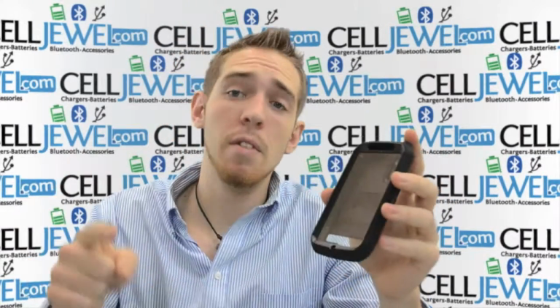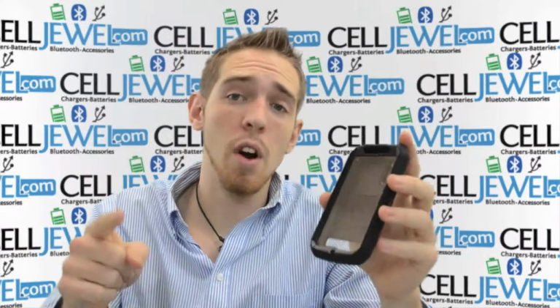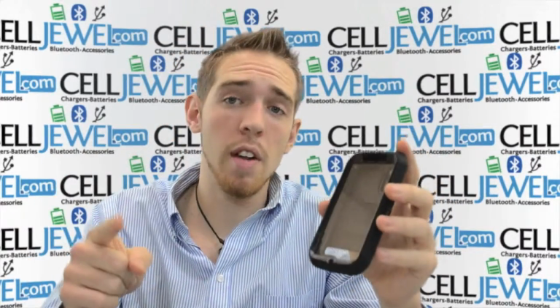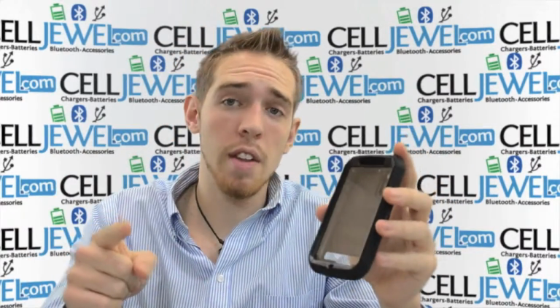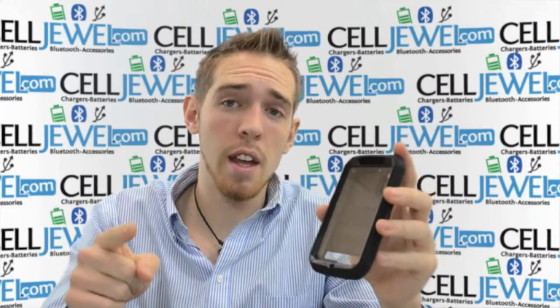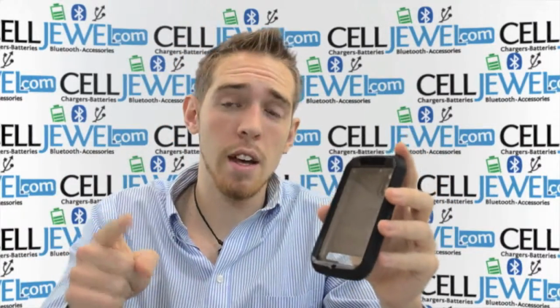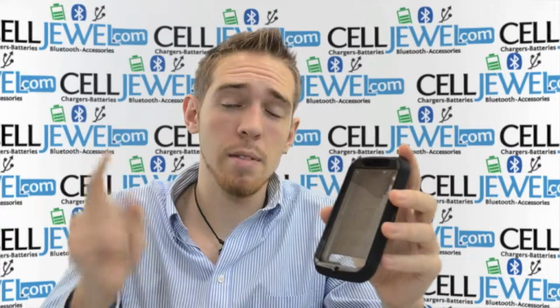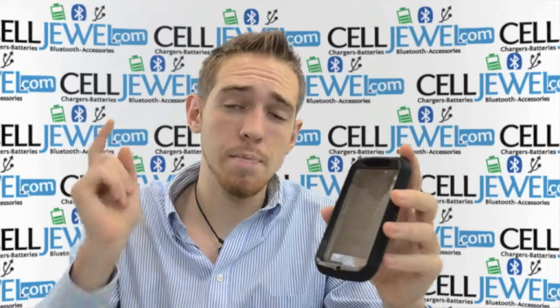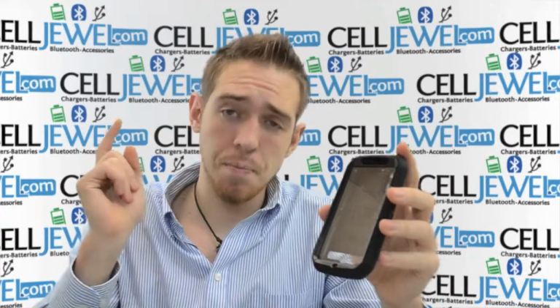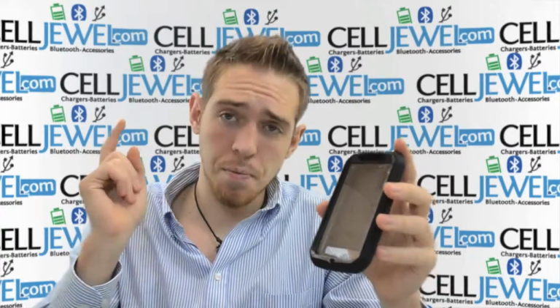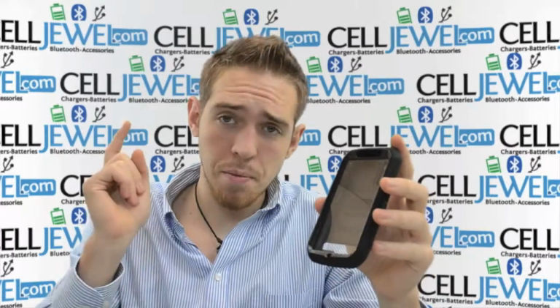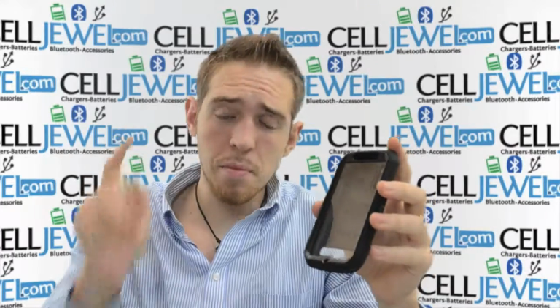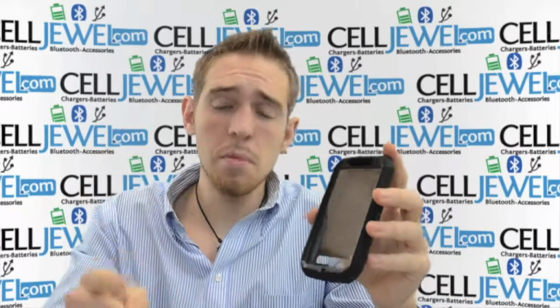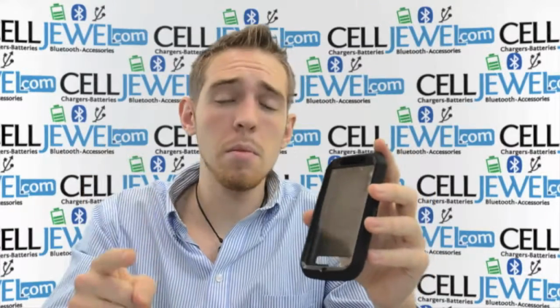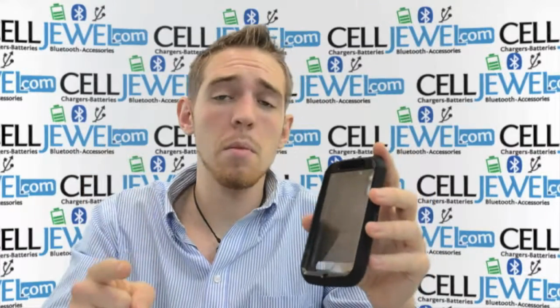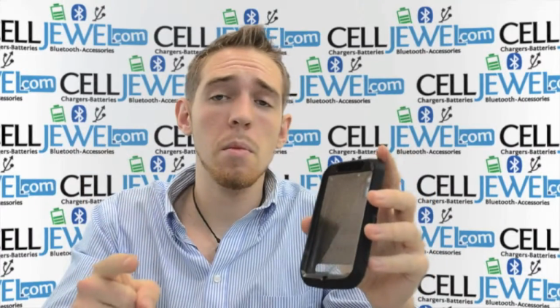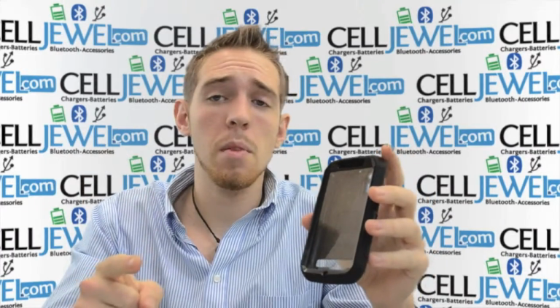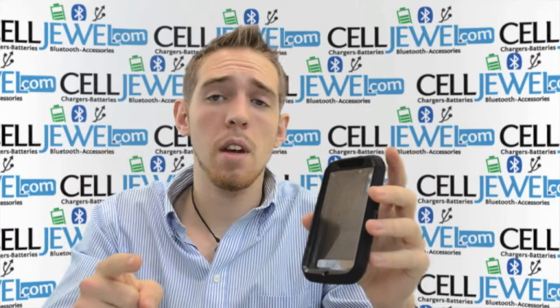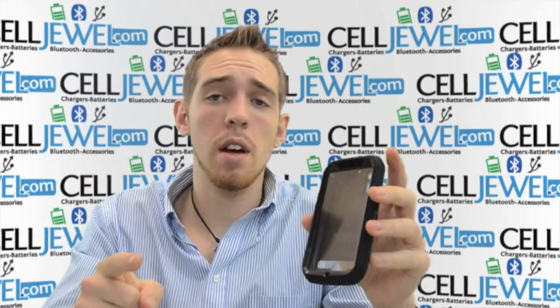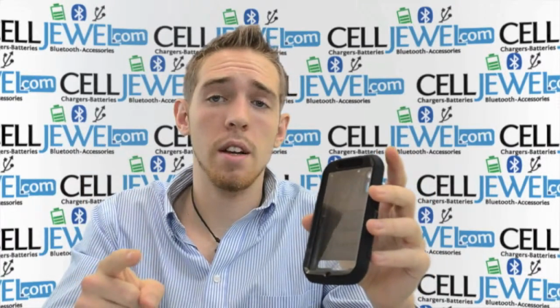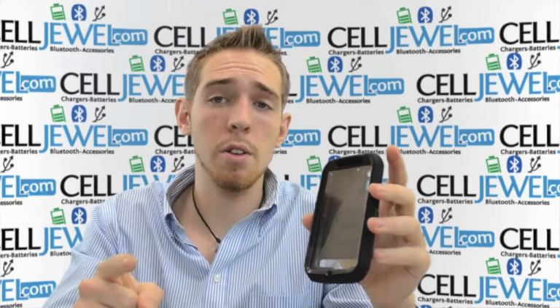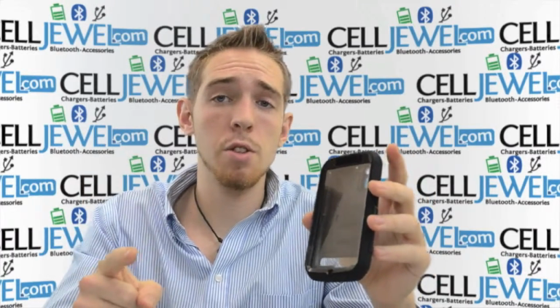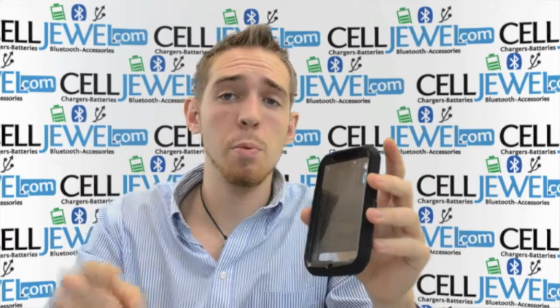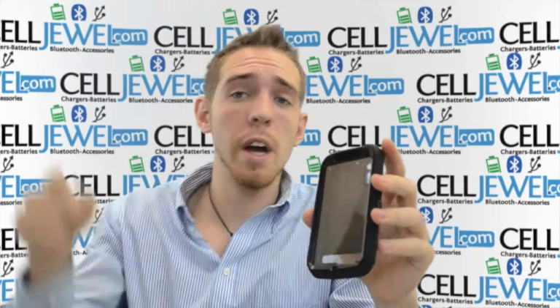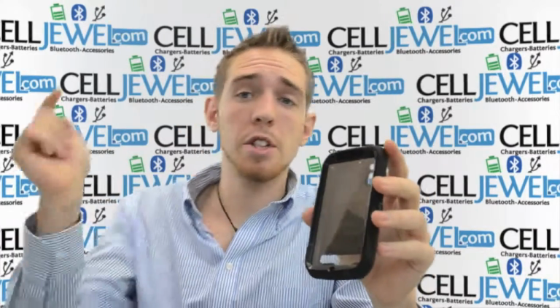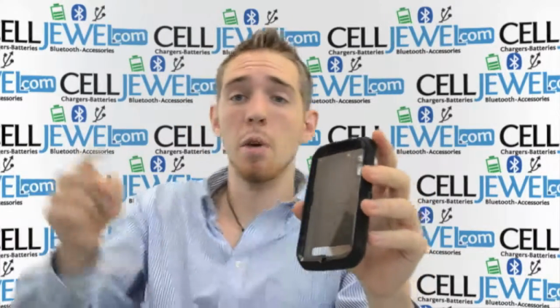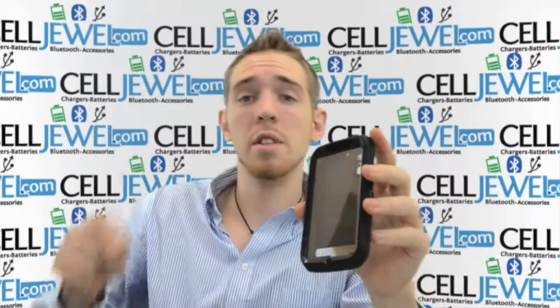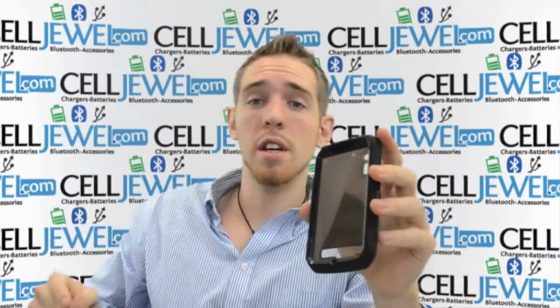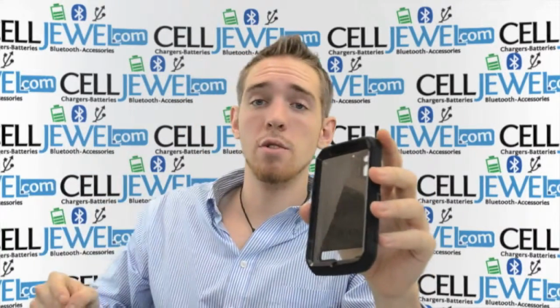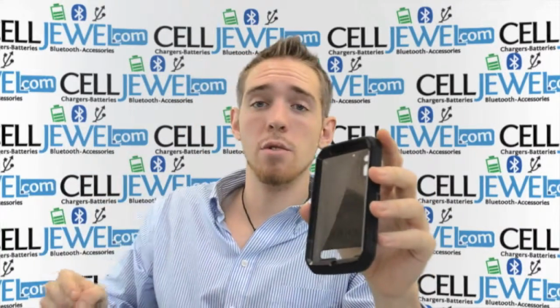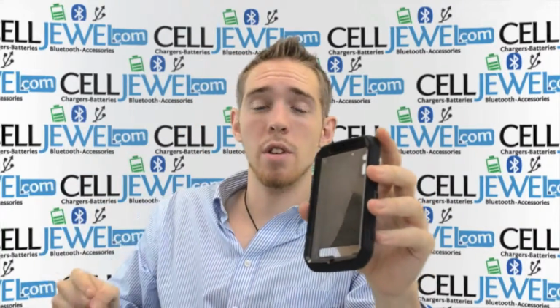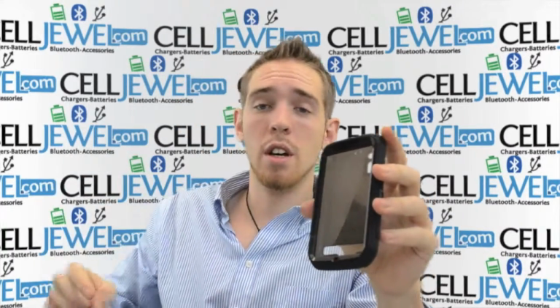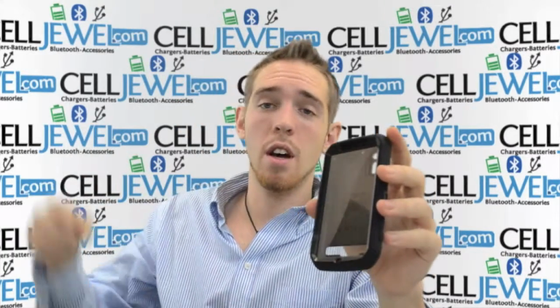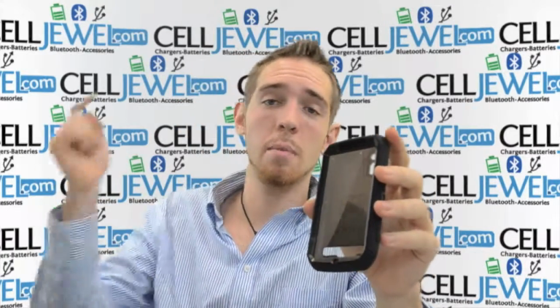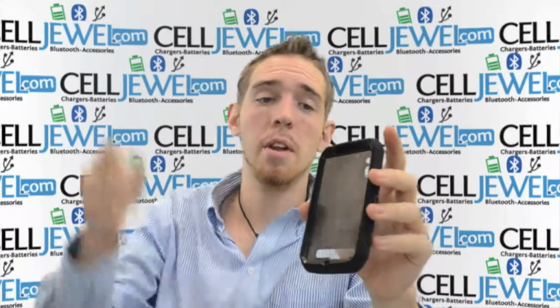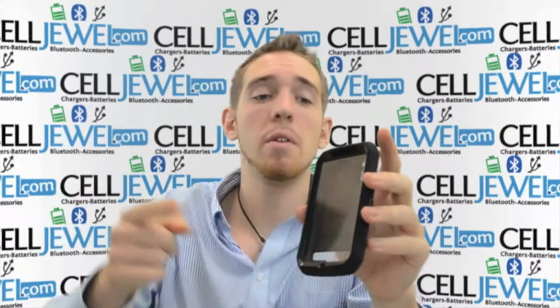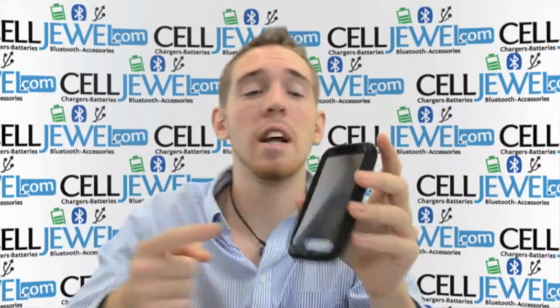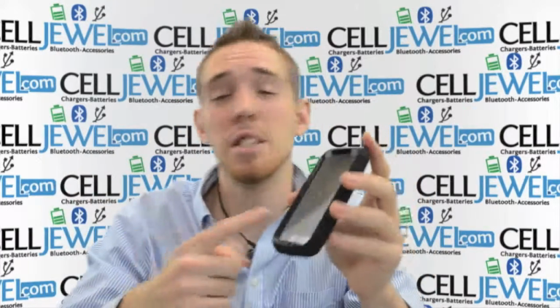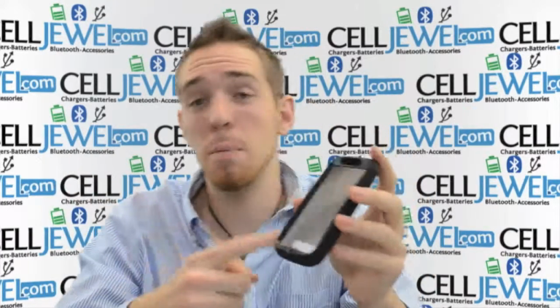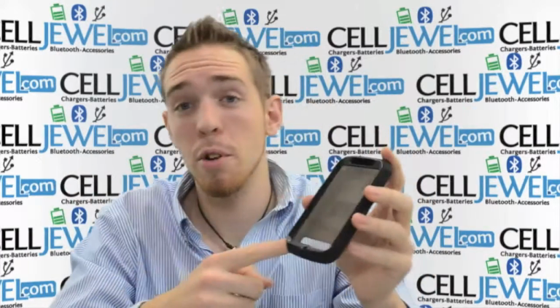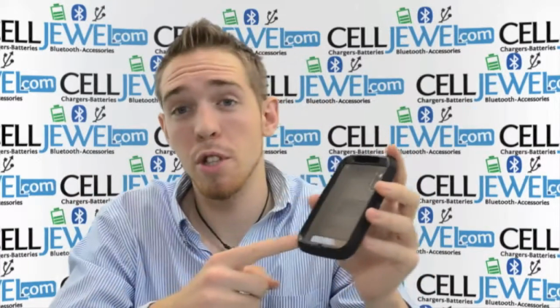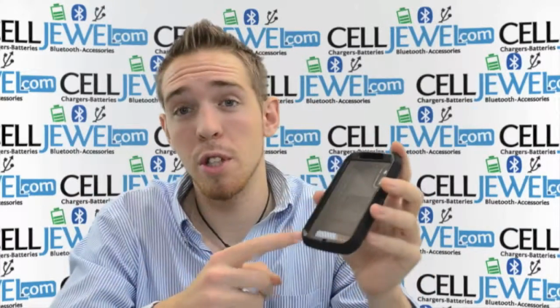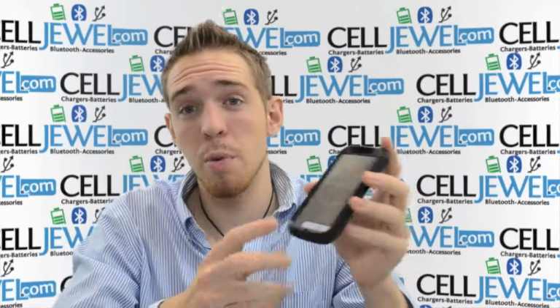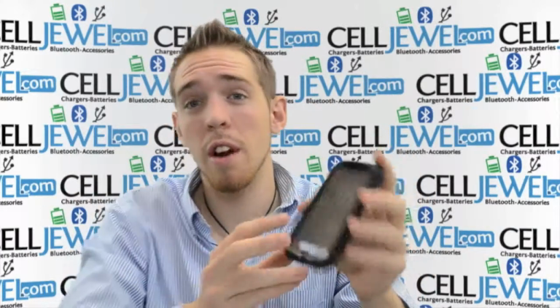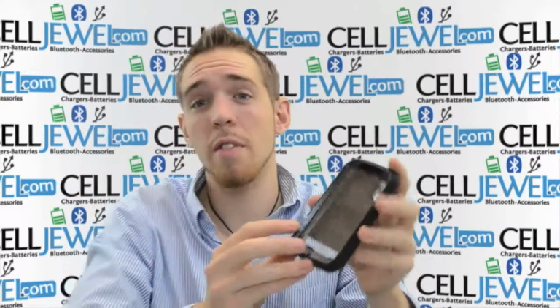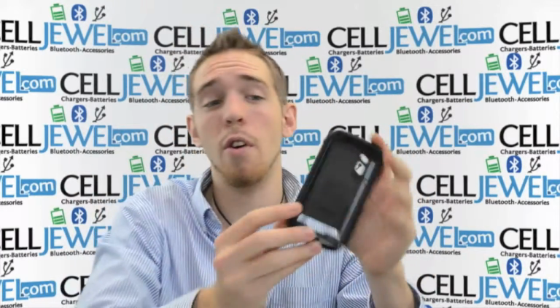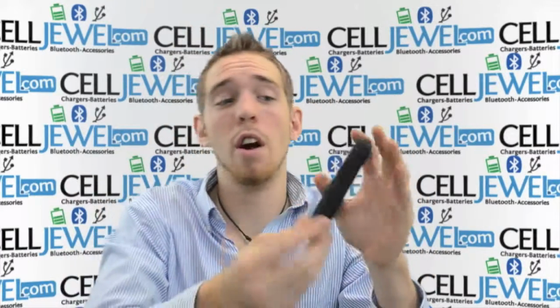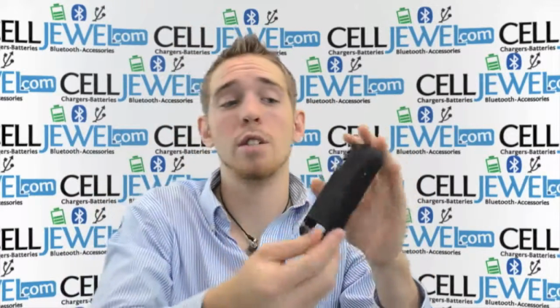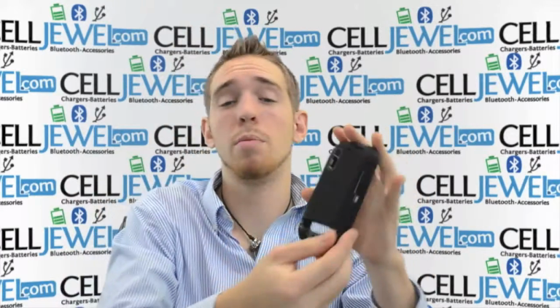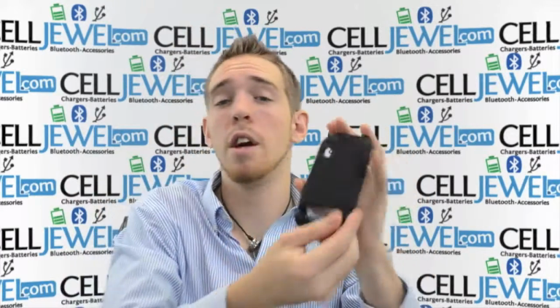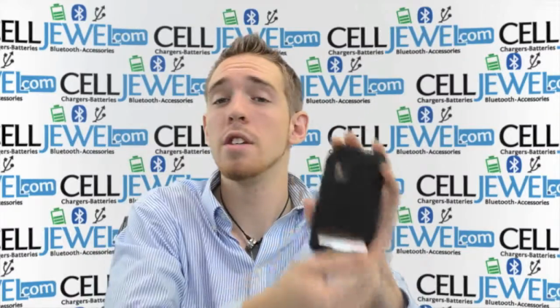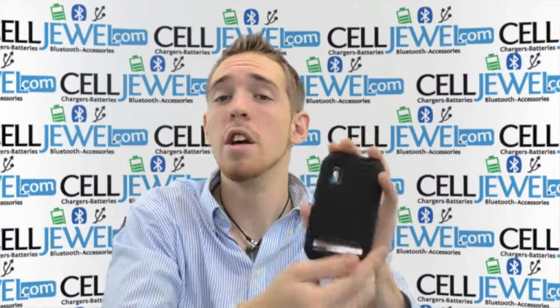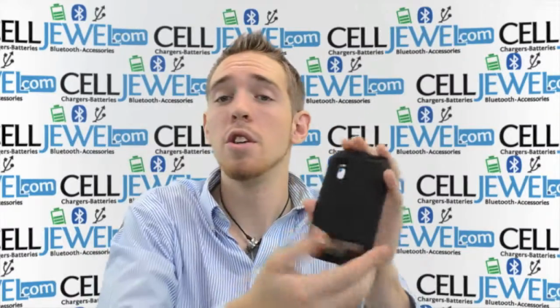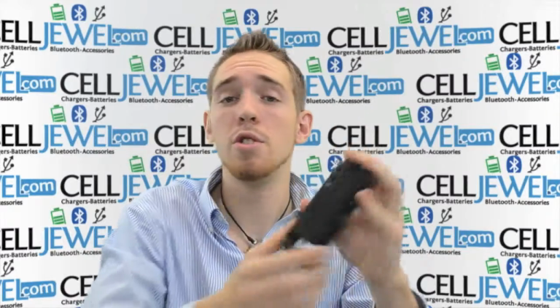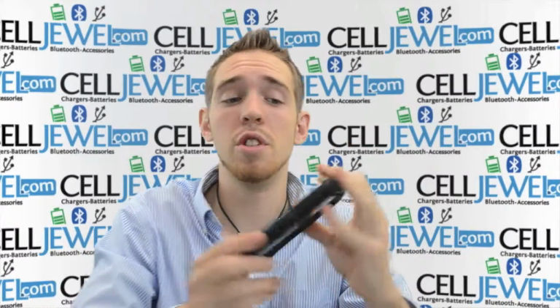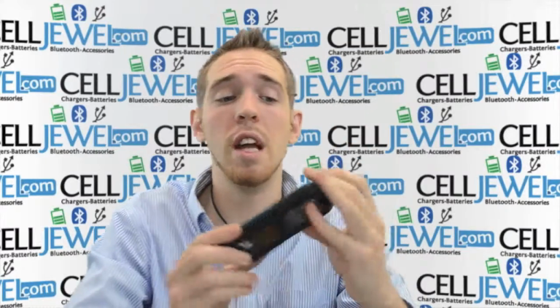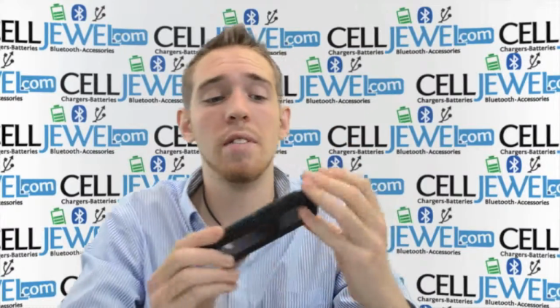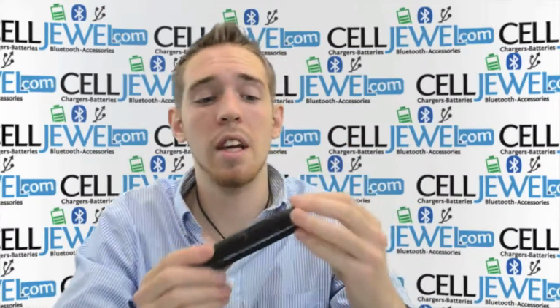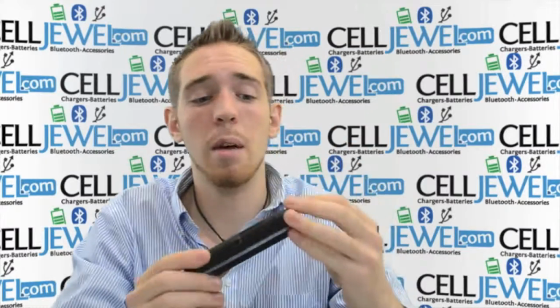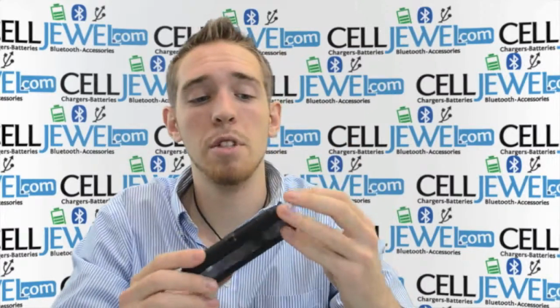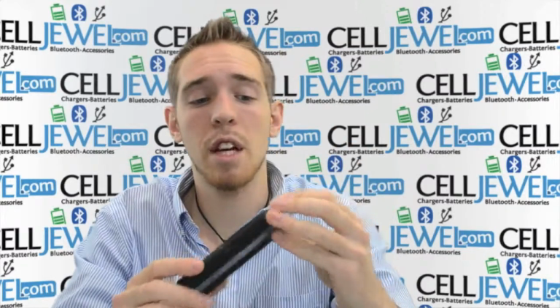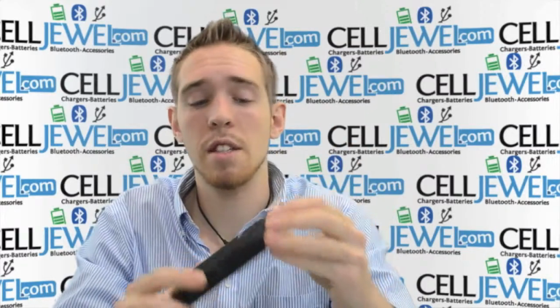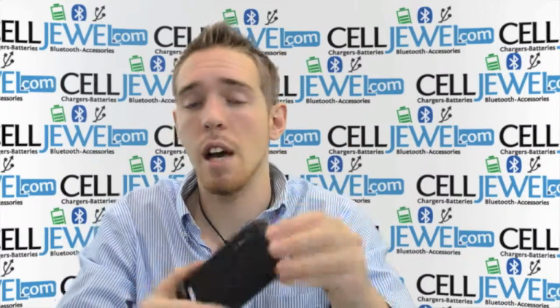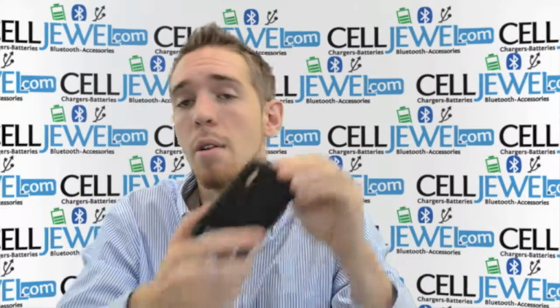If you're on the YouTube page, go to Selladual.com and you can actually purchase this product for an awesome price. So you should definitely come and check us out.